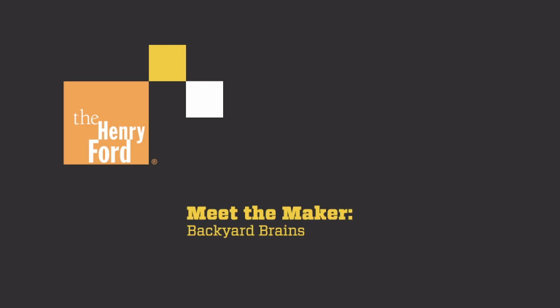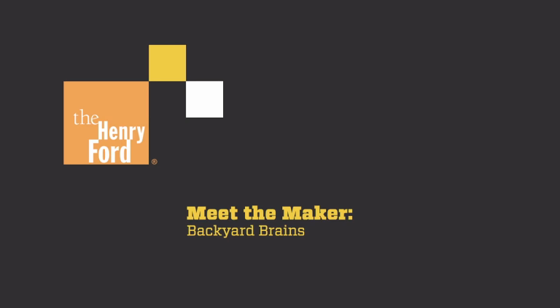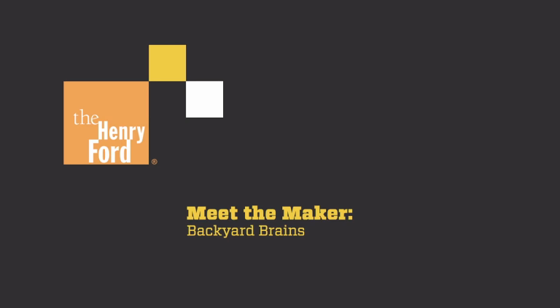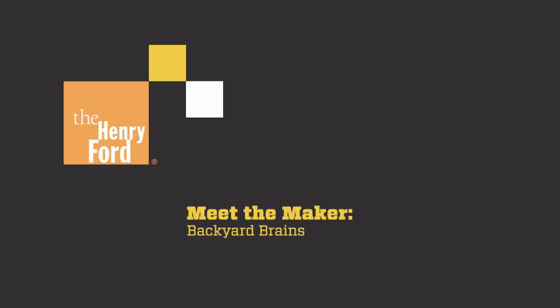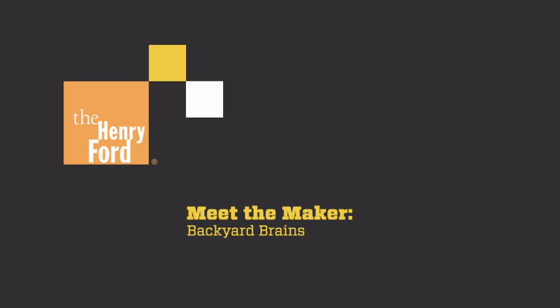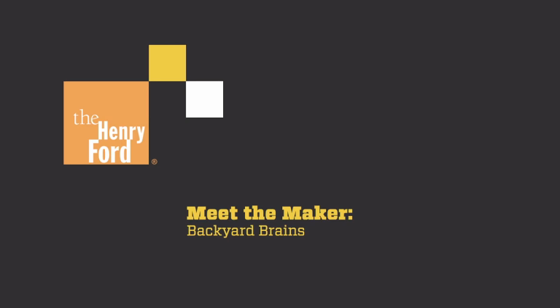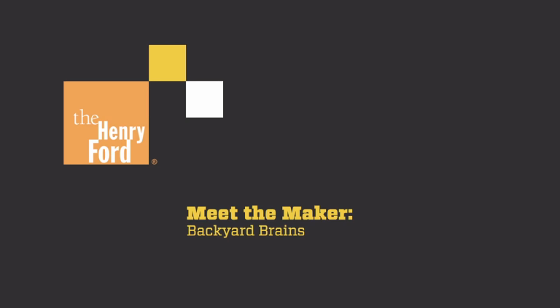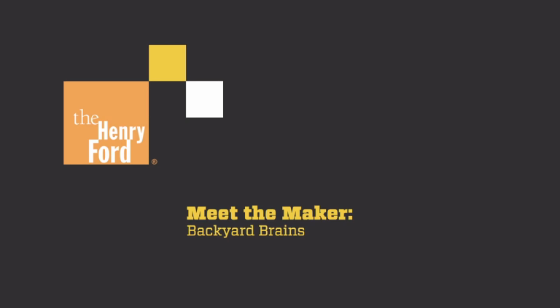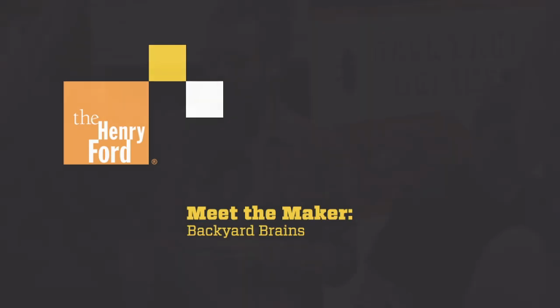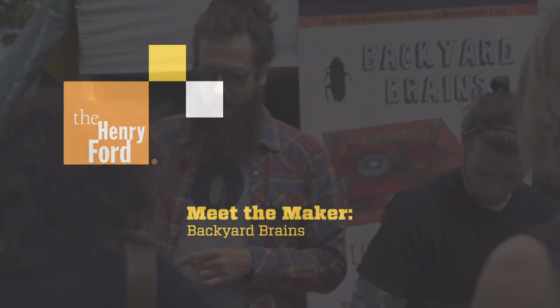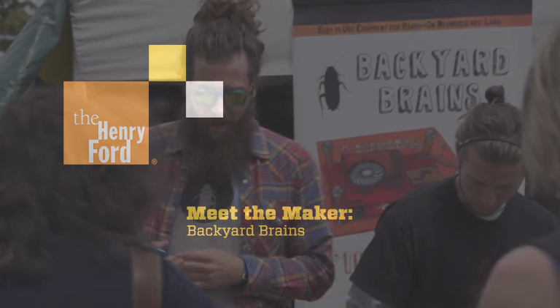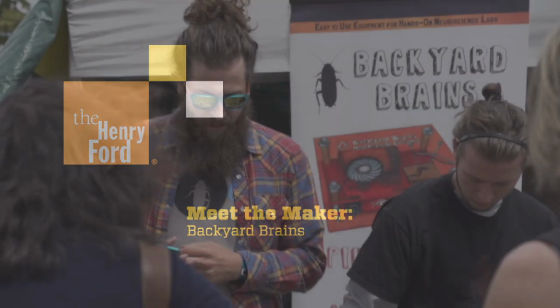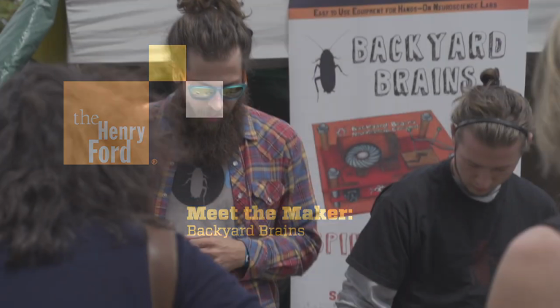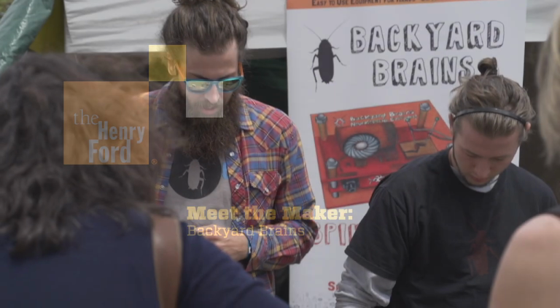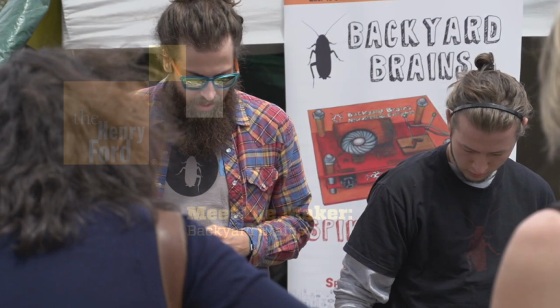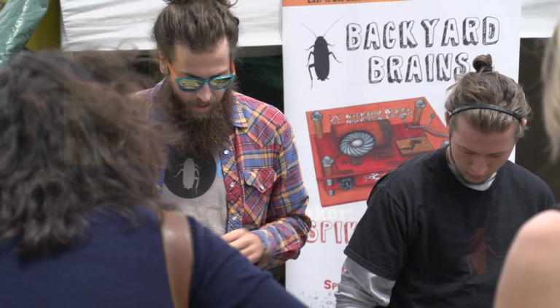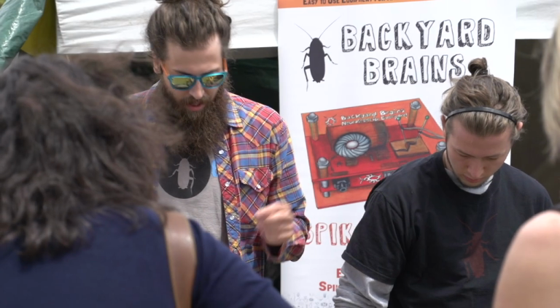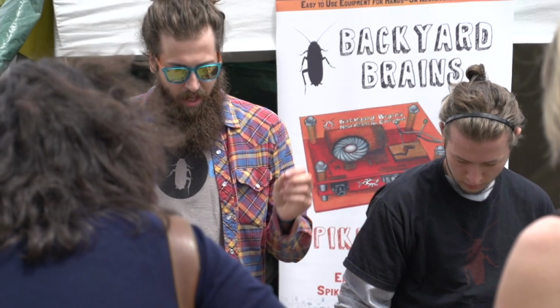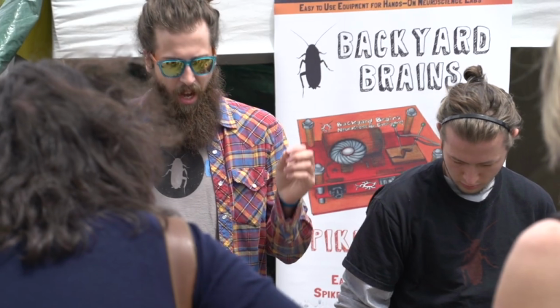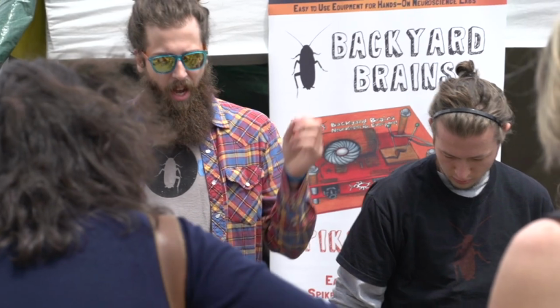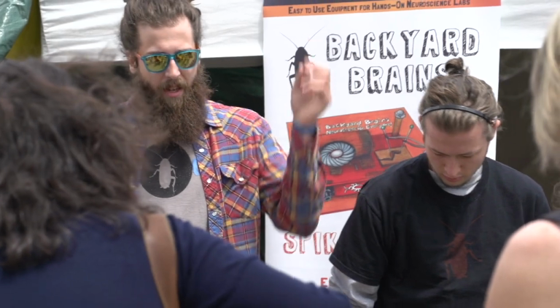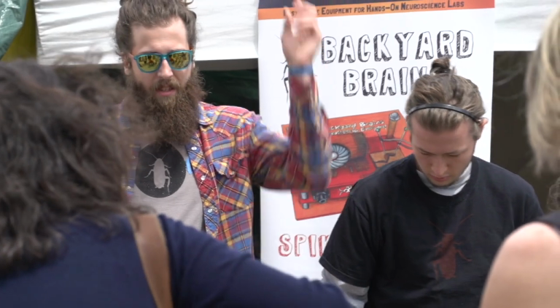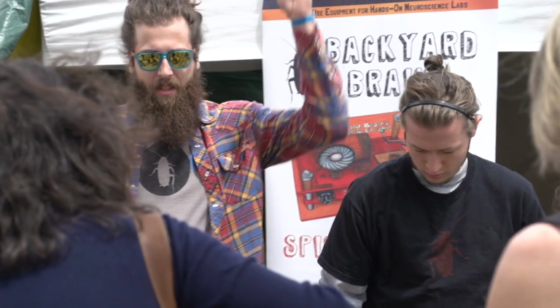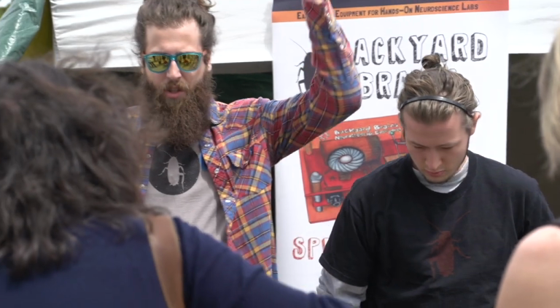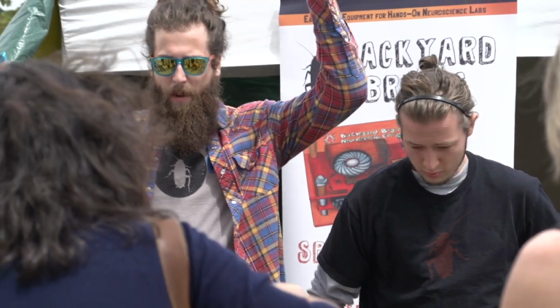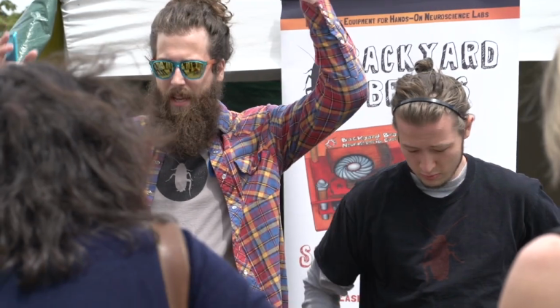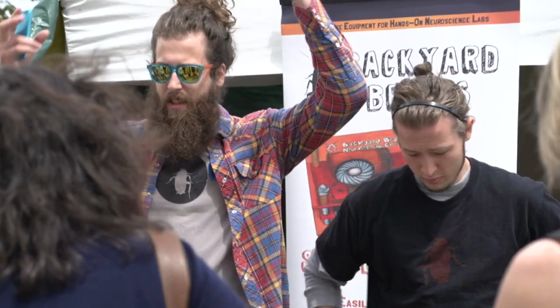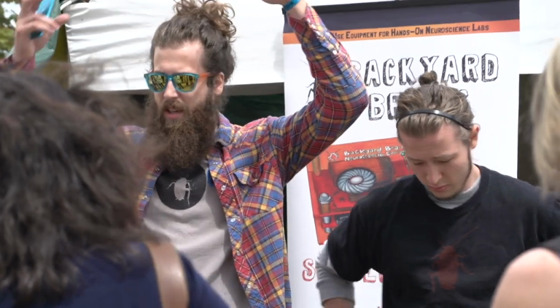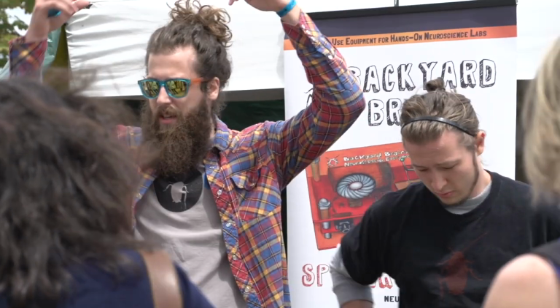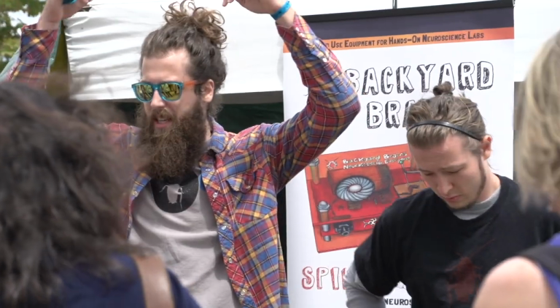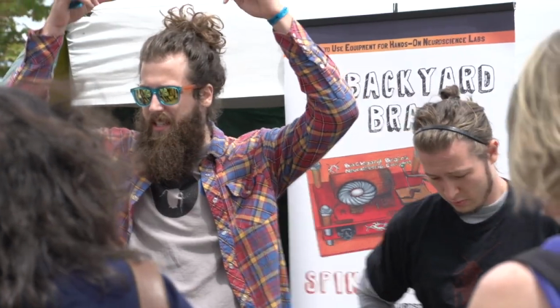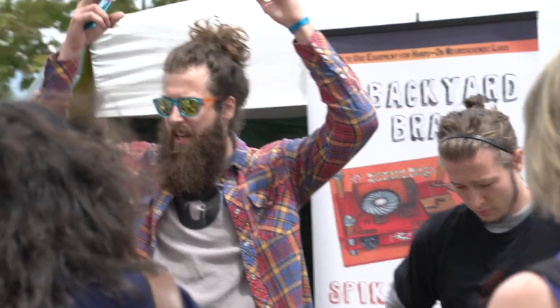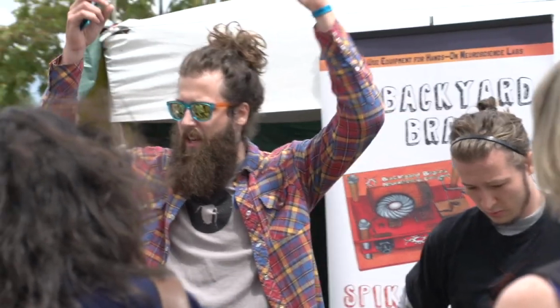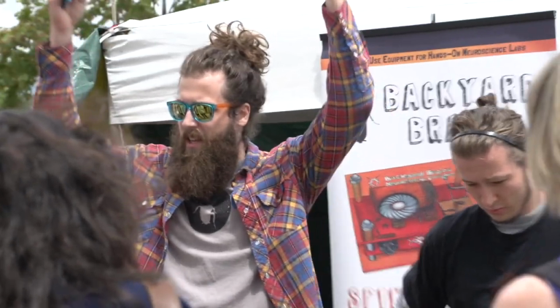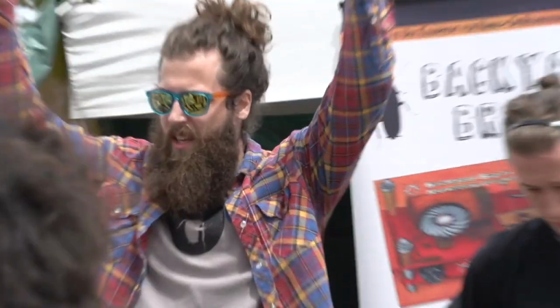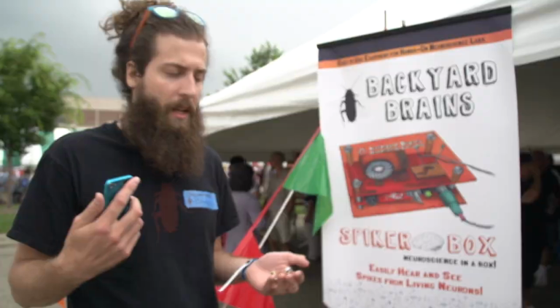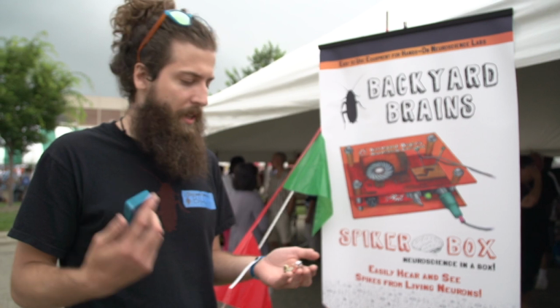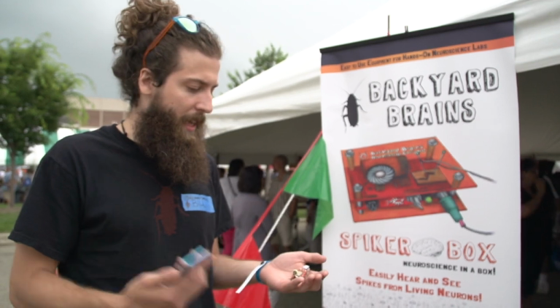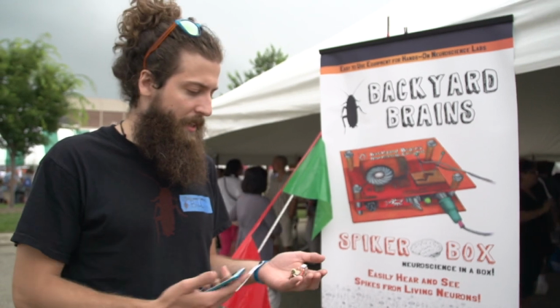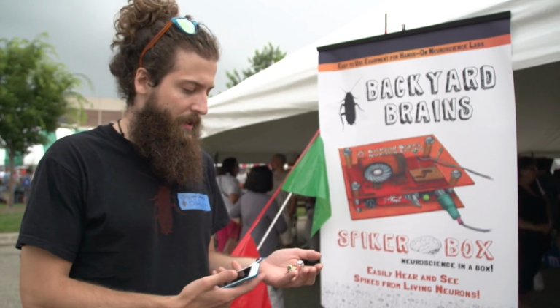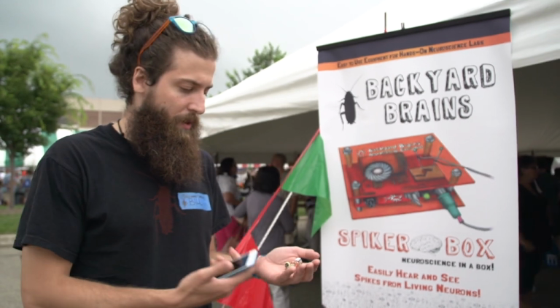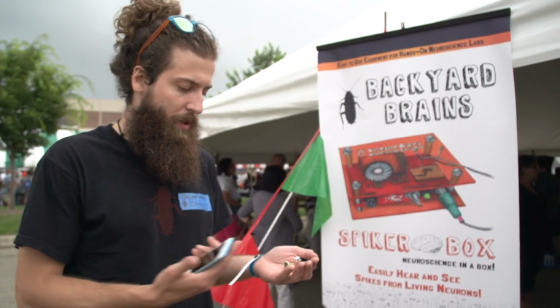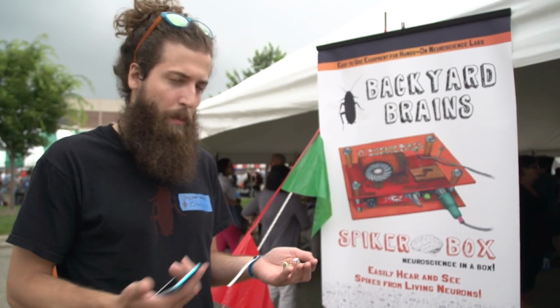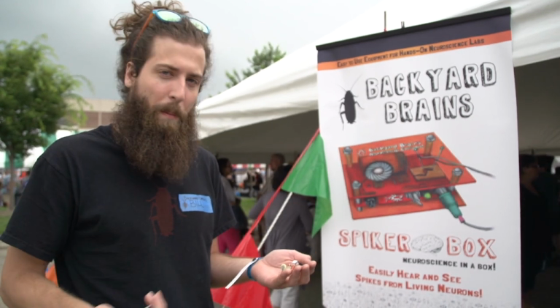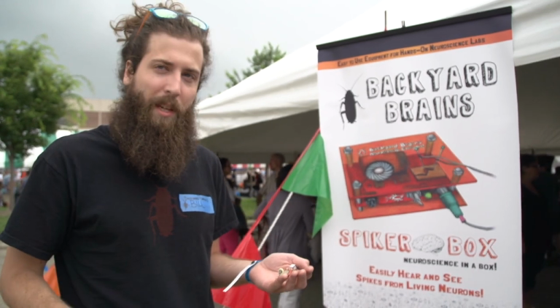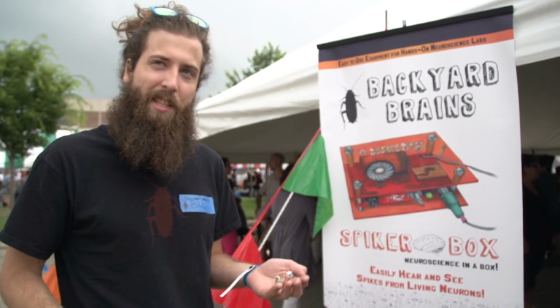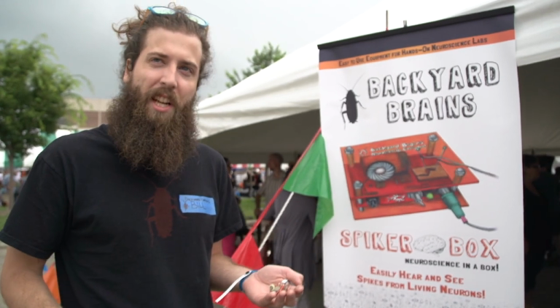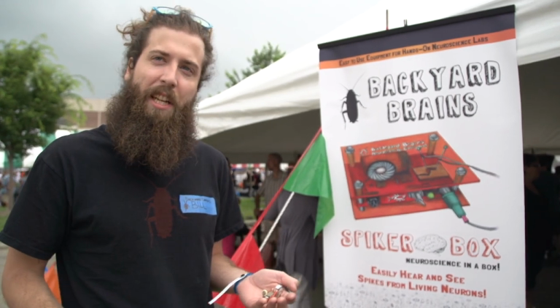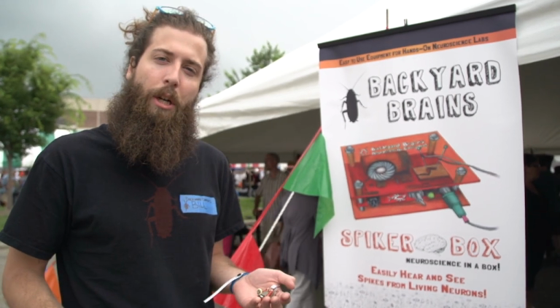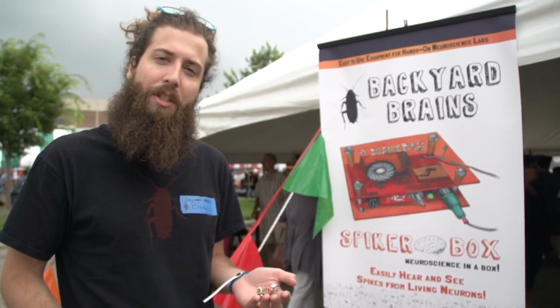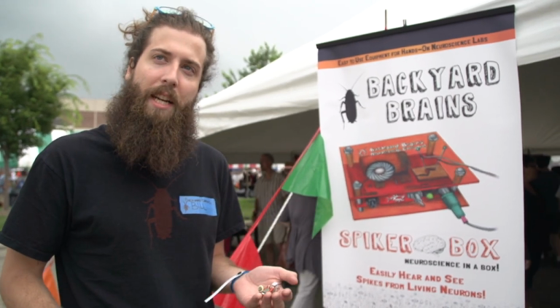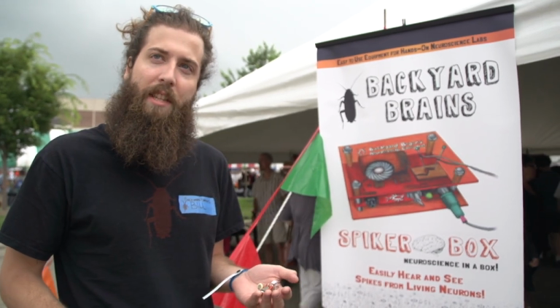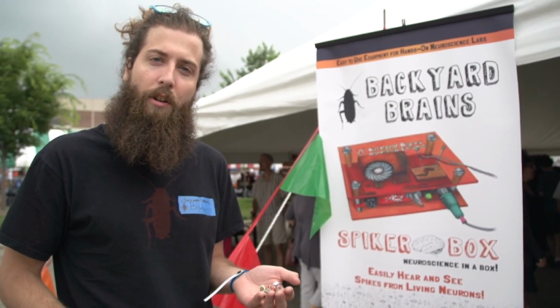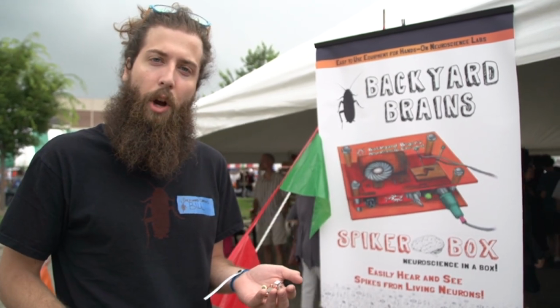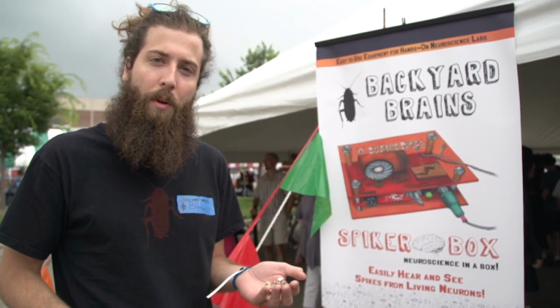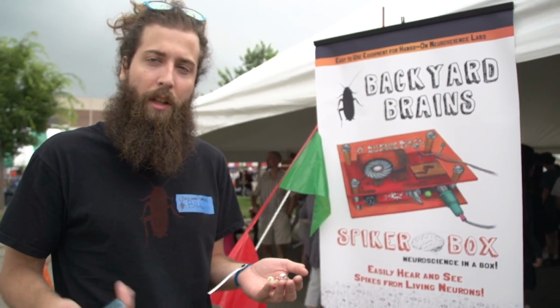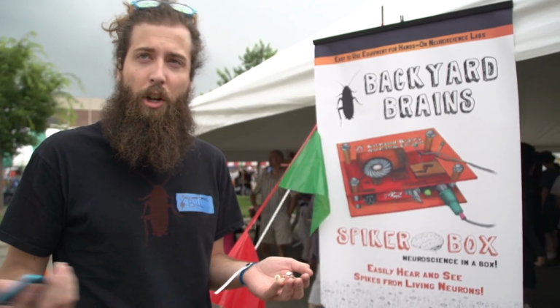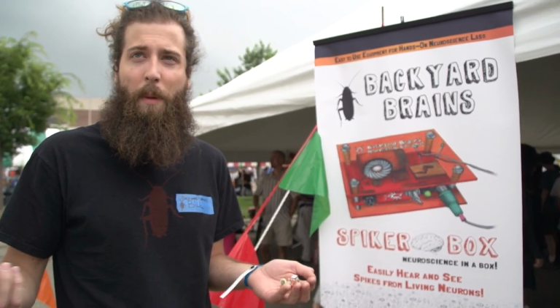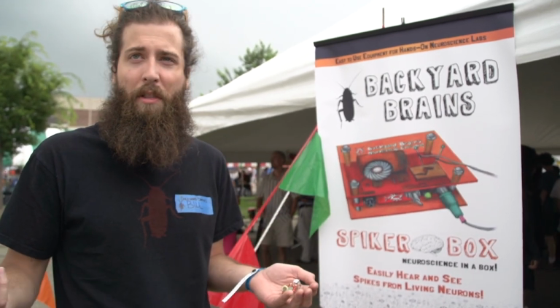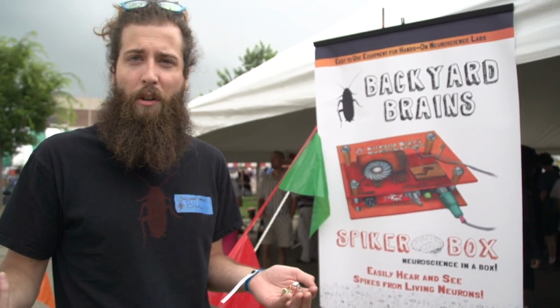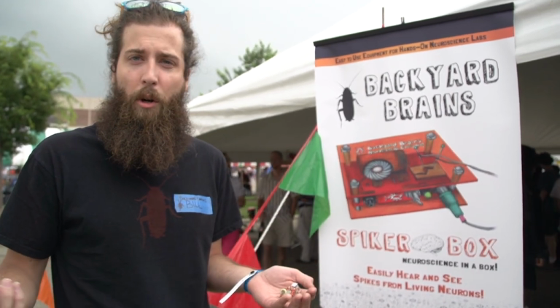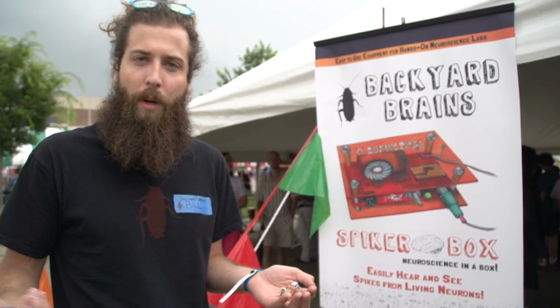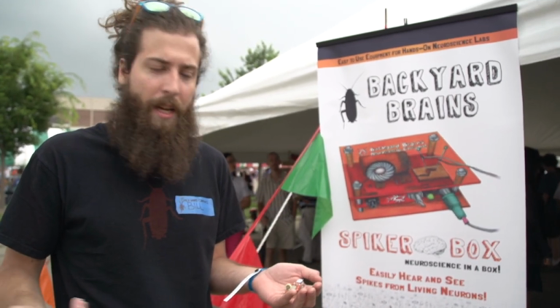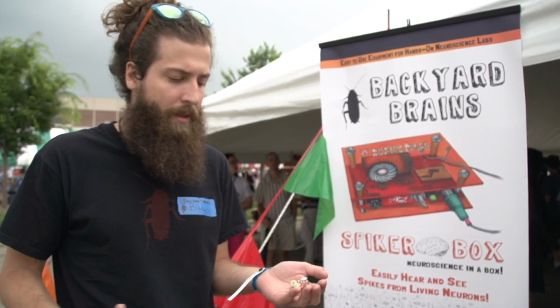Backyard Brains is a do-it-yourself neuroscience company, so we make experiments and kits so people can study neuroscience on their own and learn about their own brains.